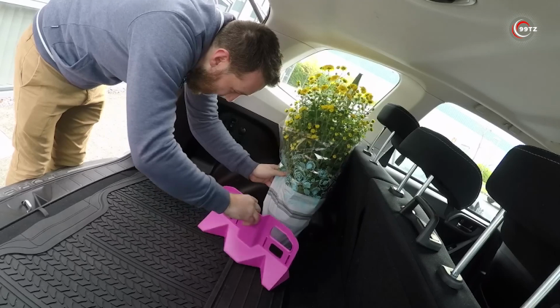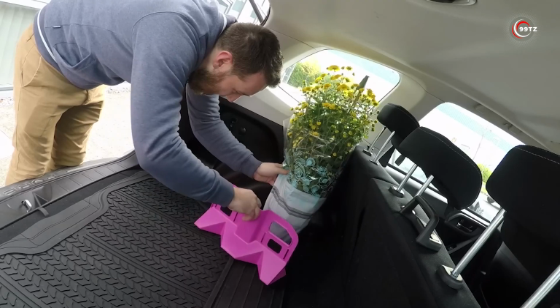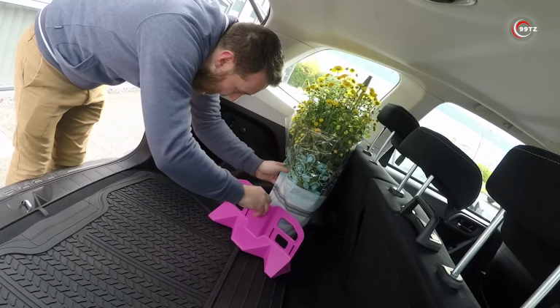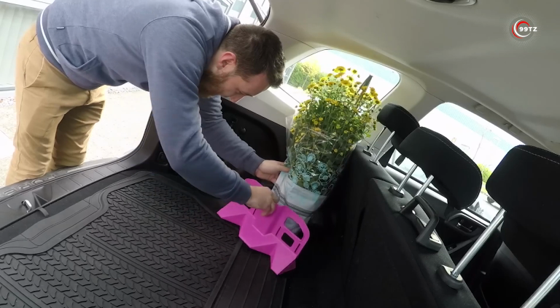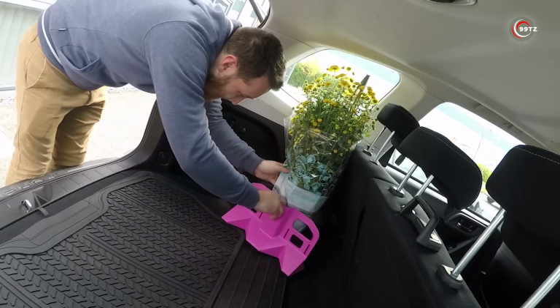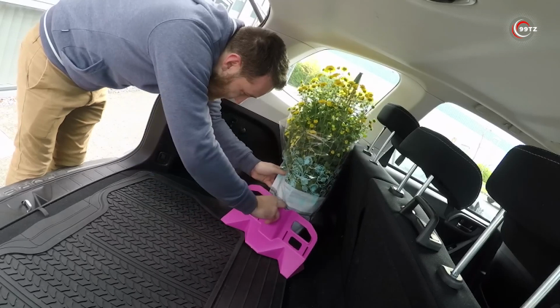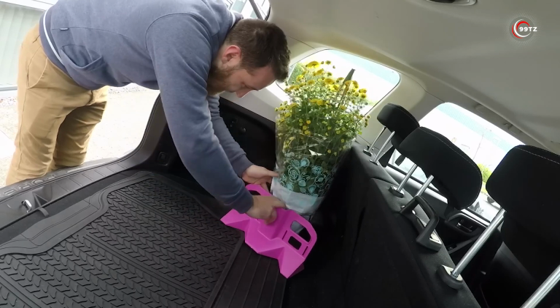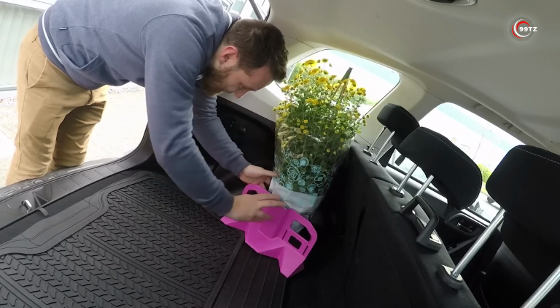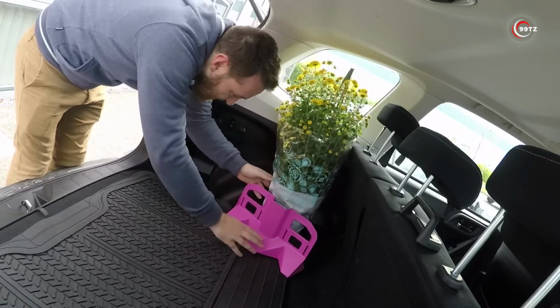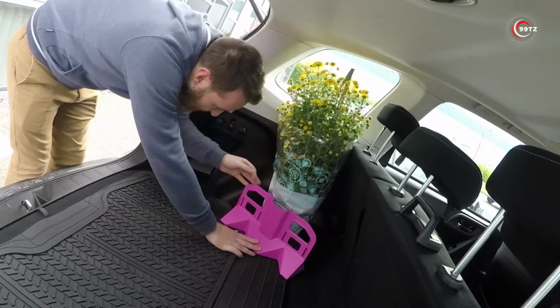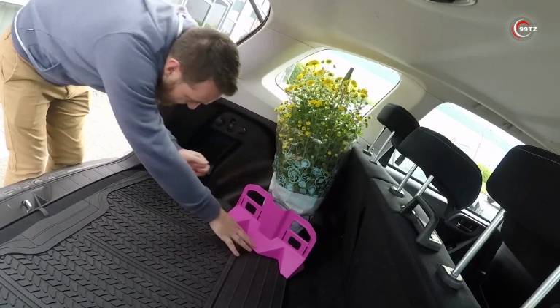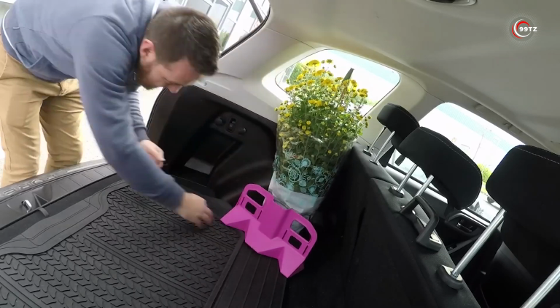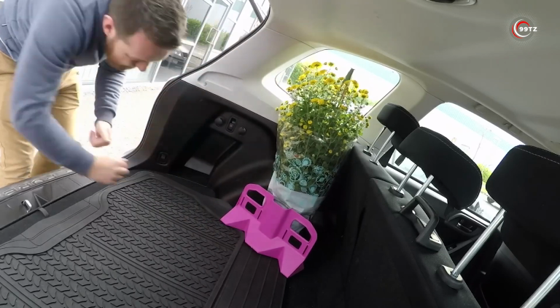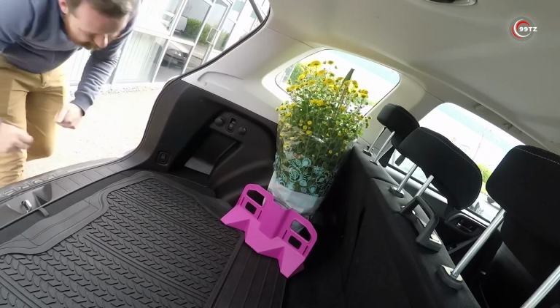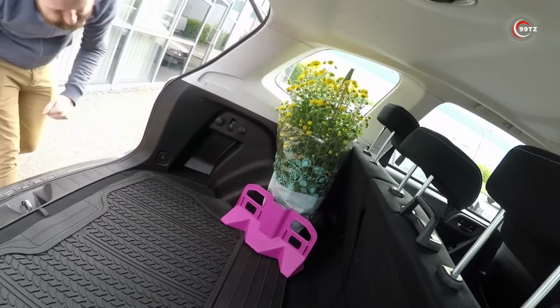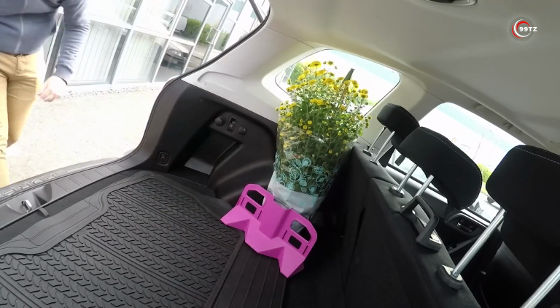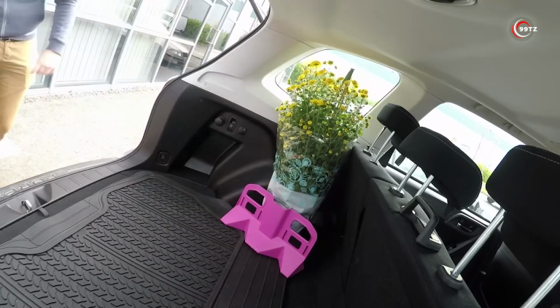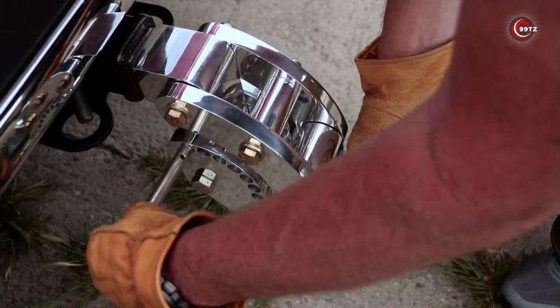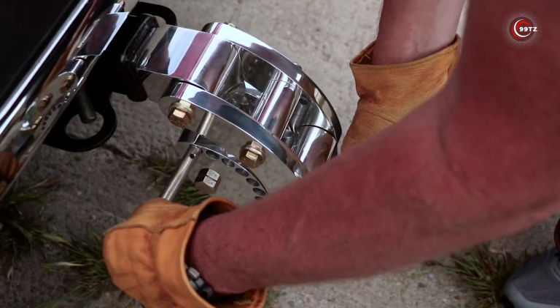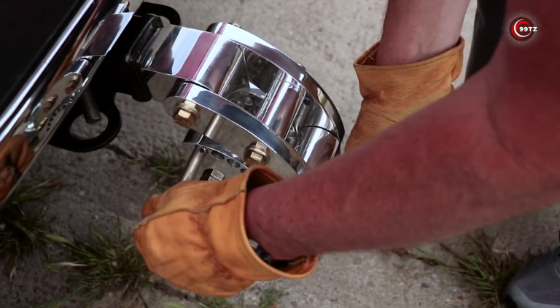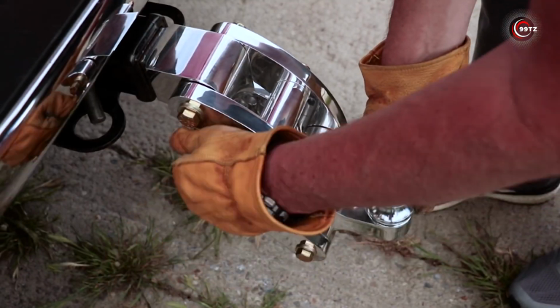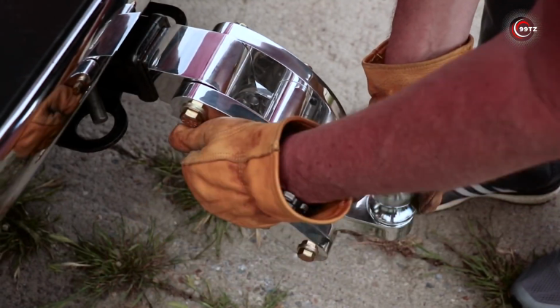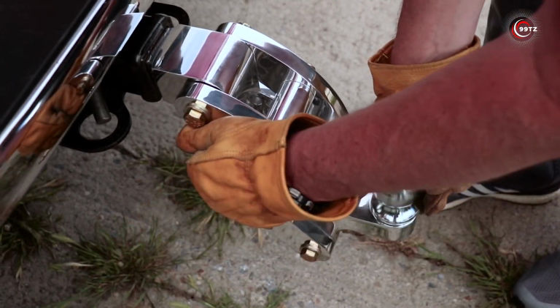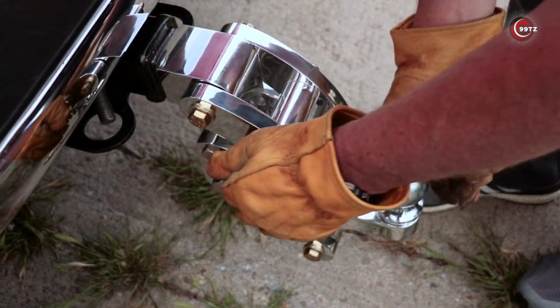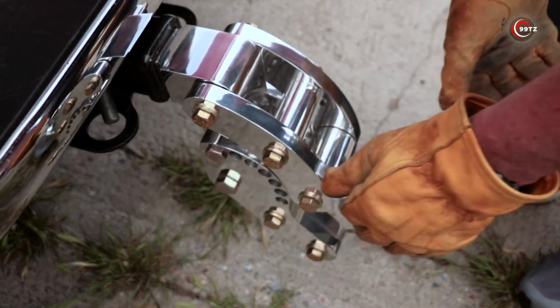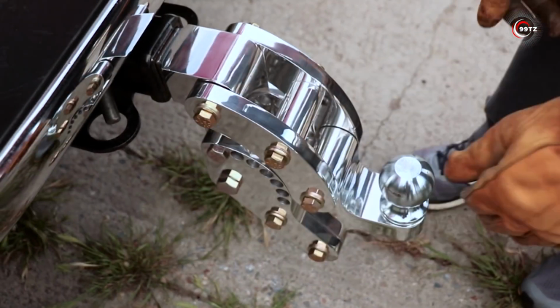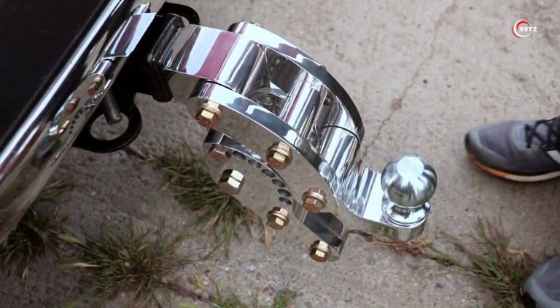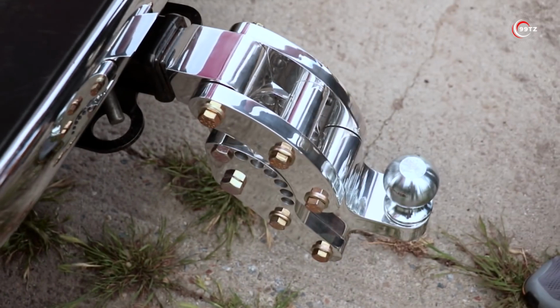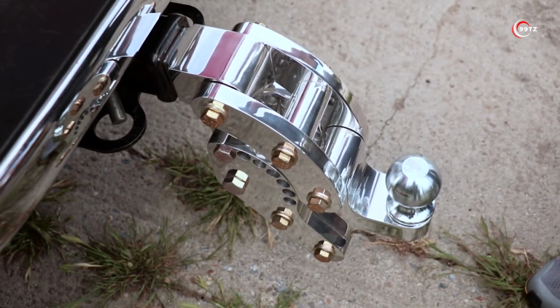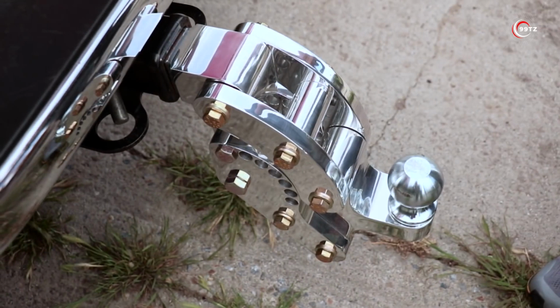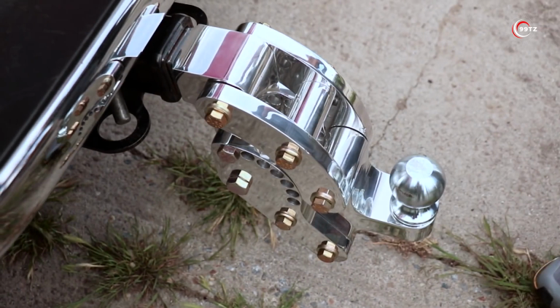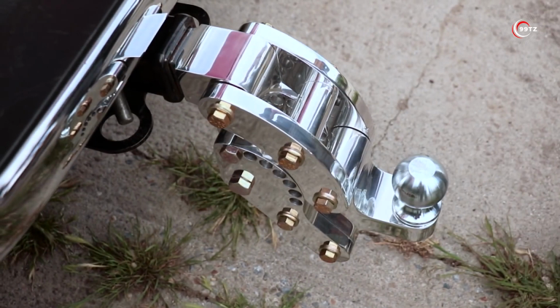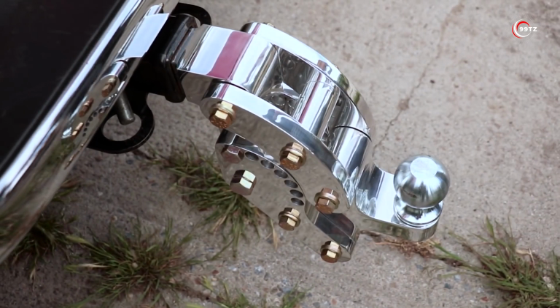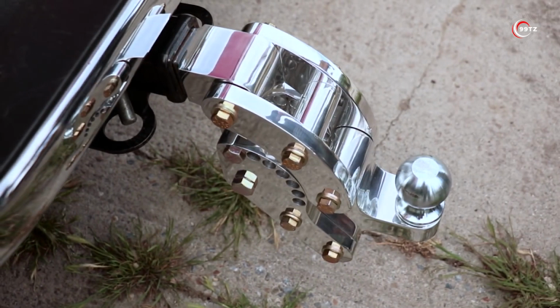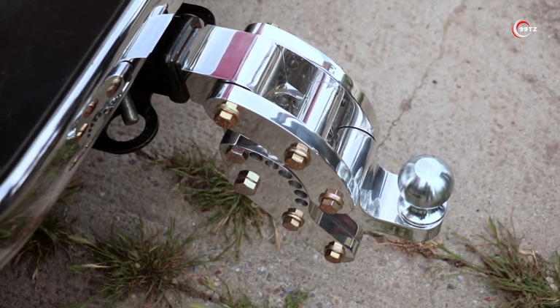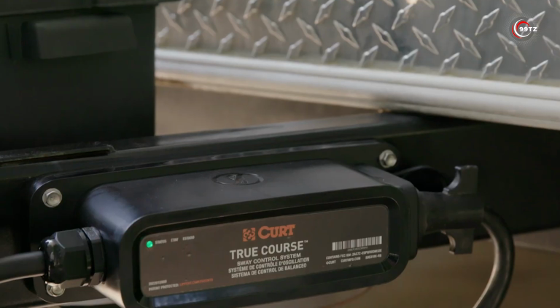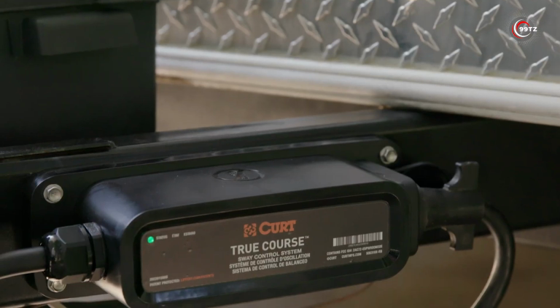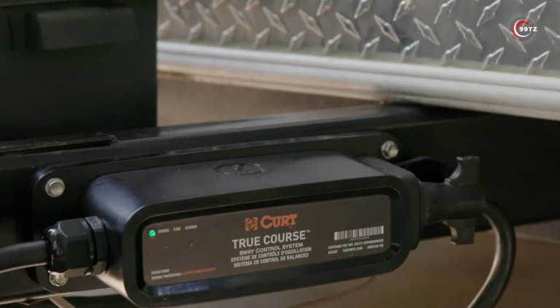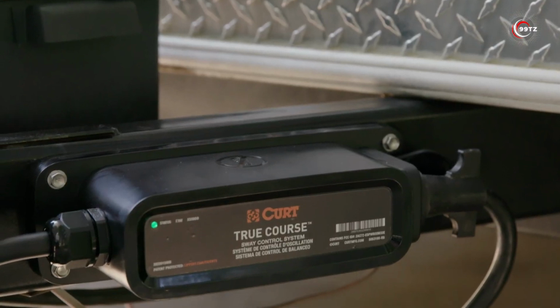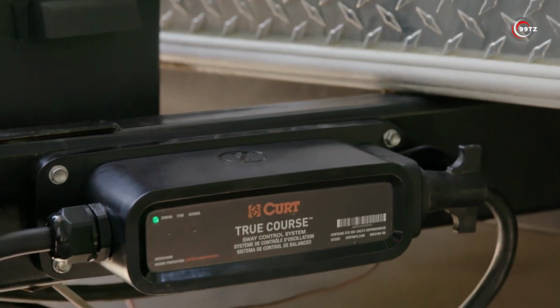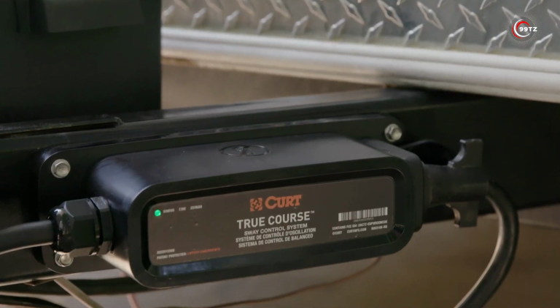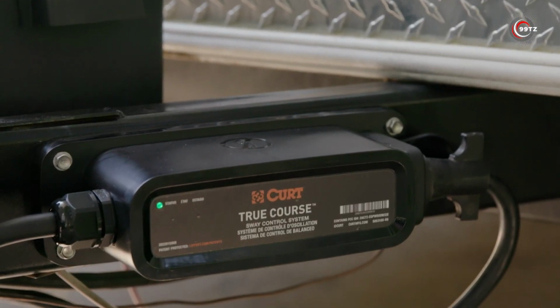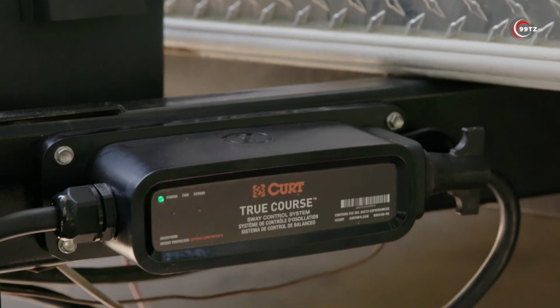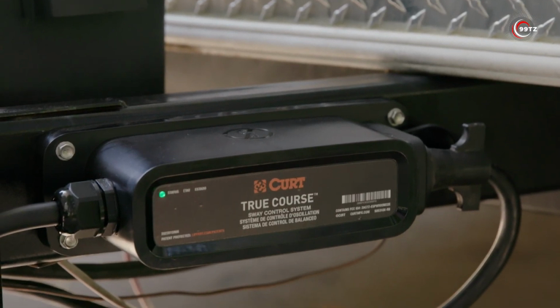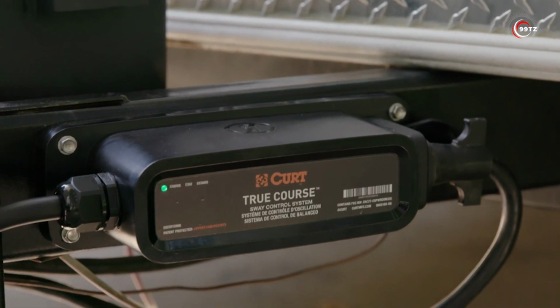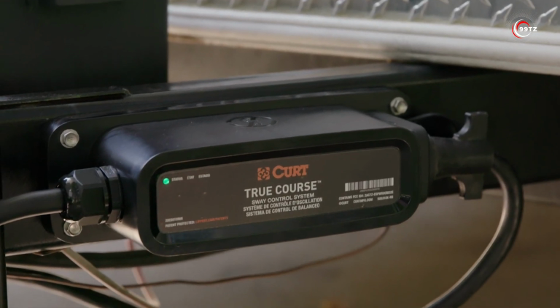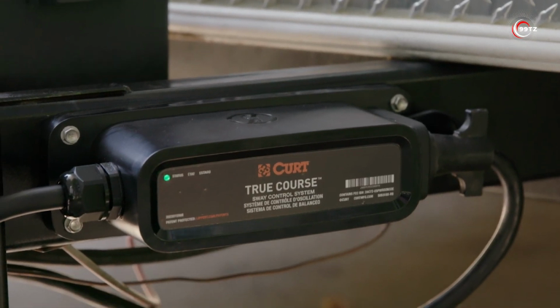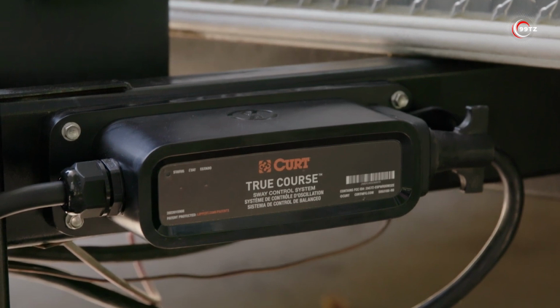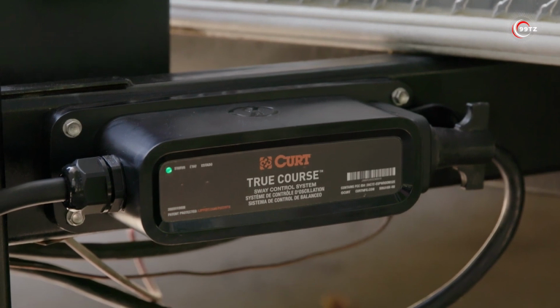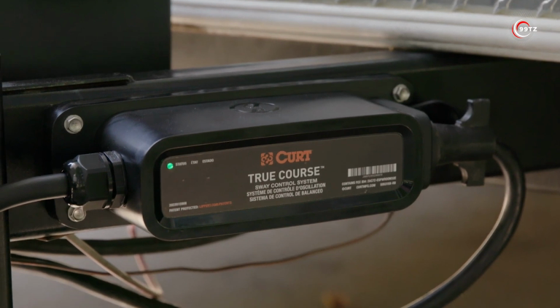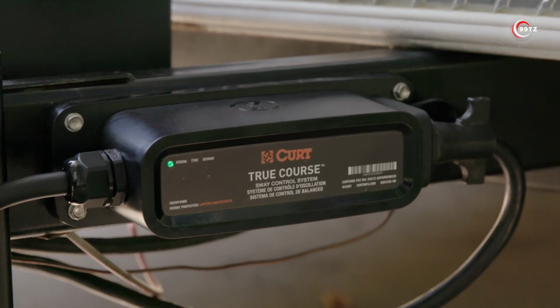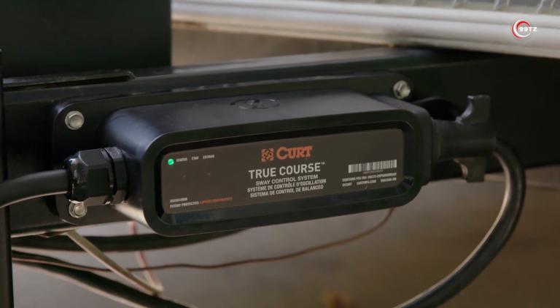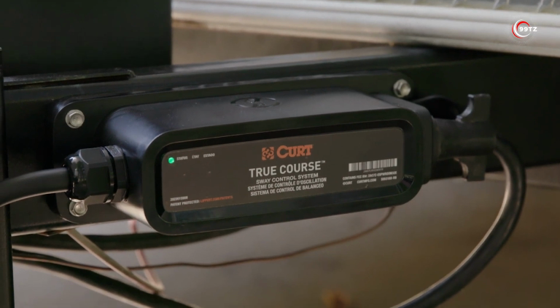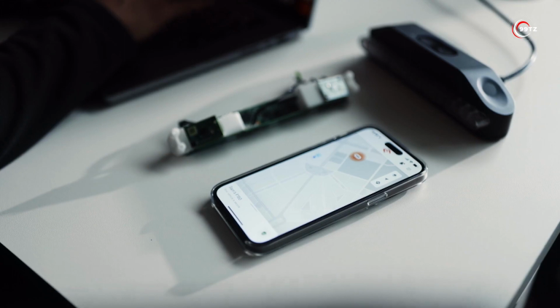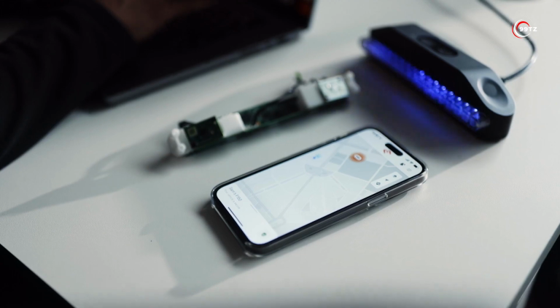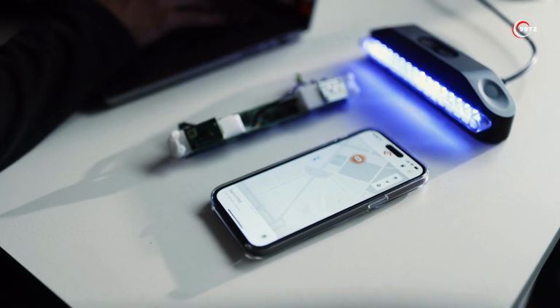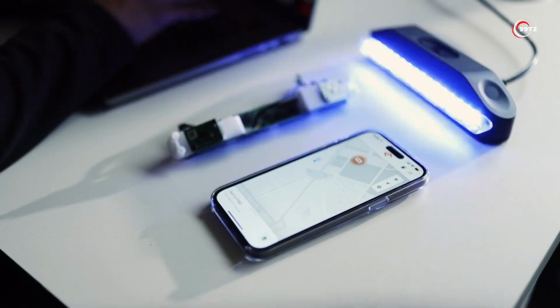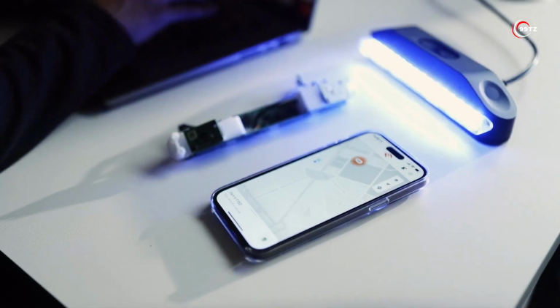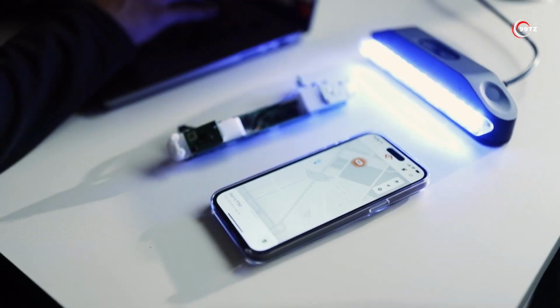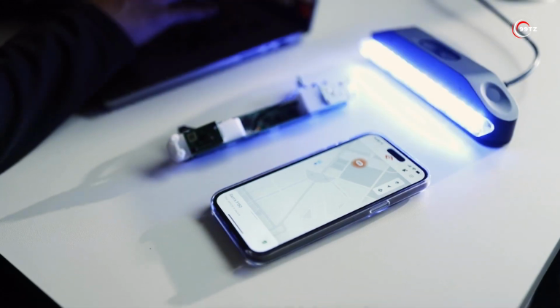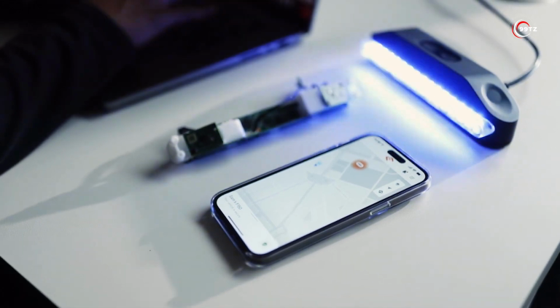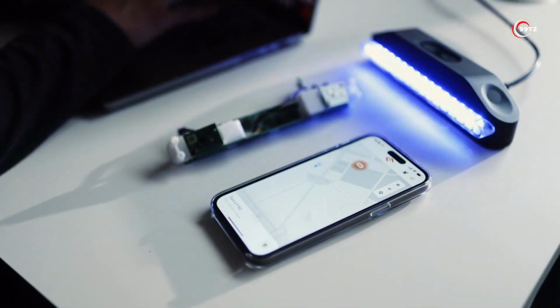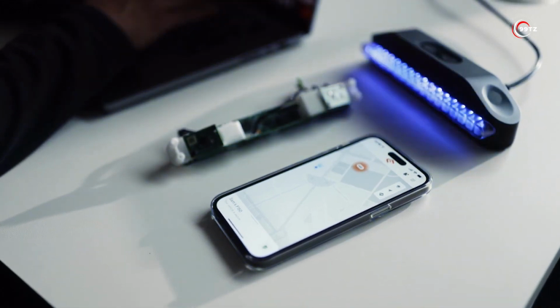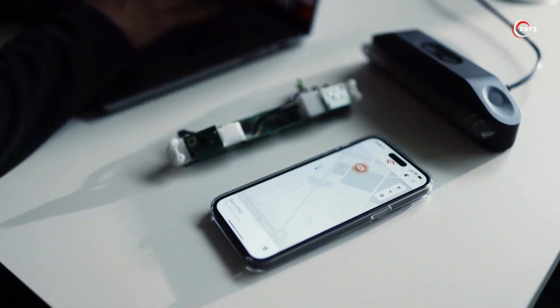Hey guys, we are back with another set of amazing car inventions that have reached the next level. Let's dive in!